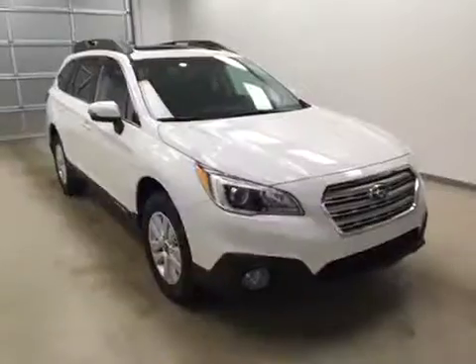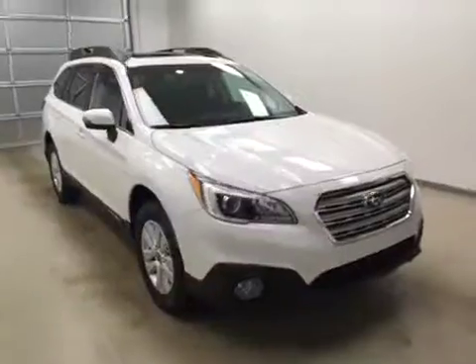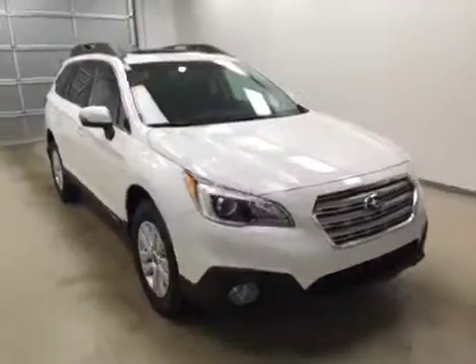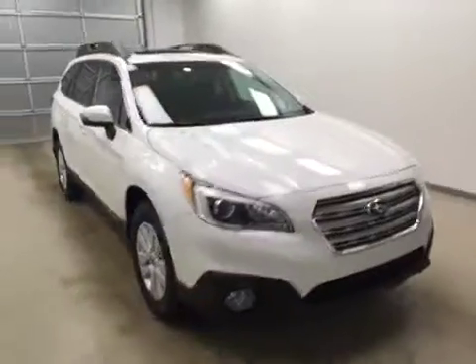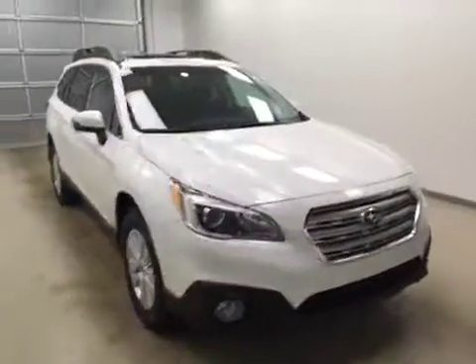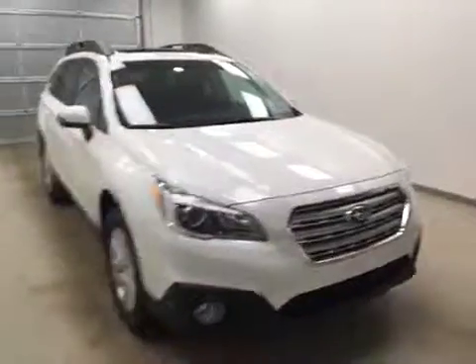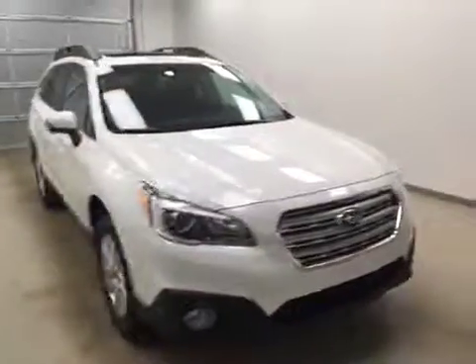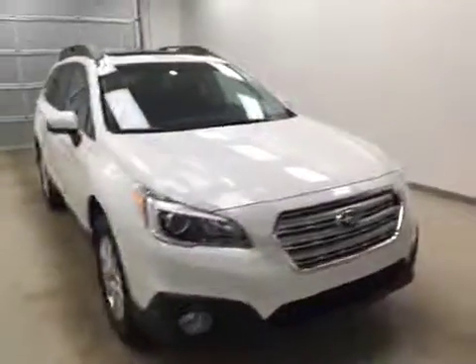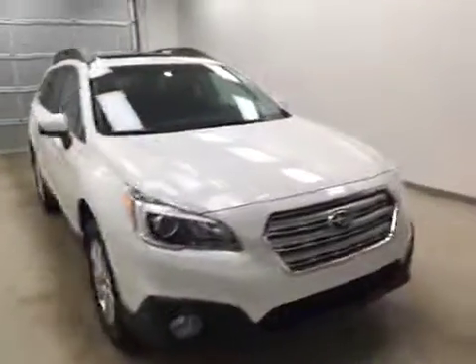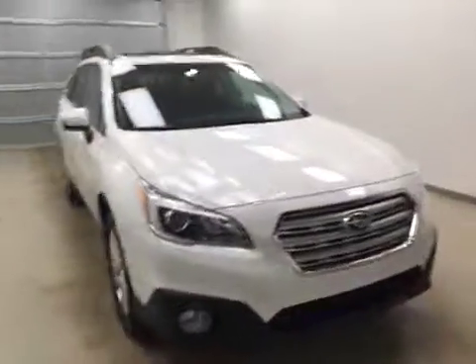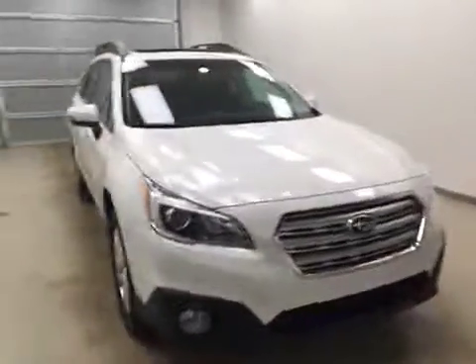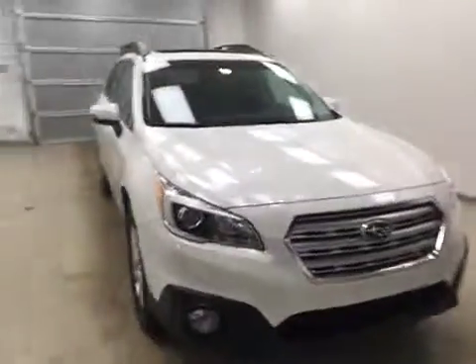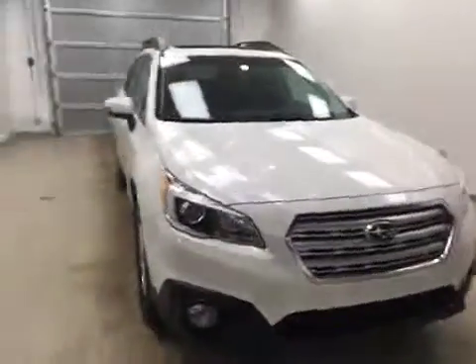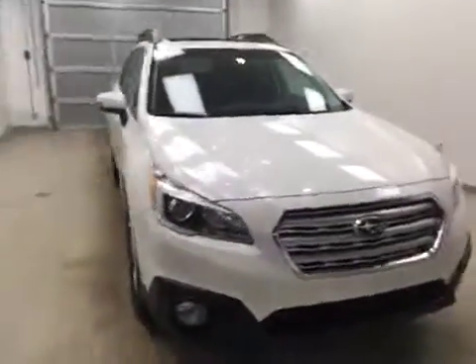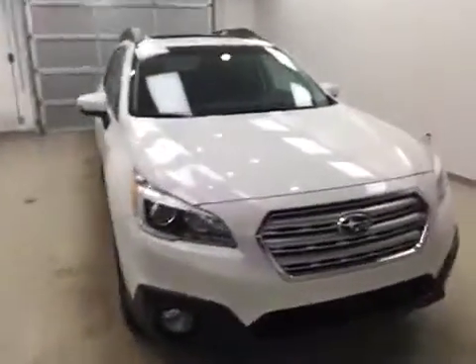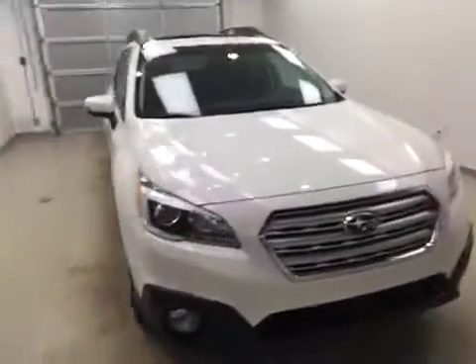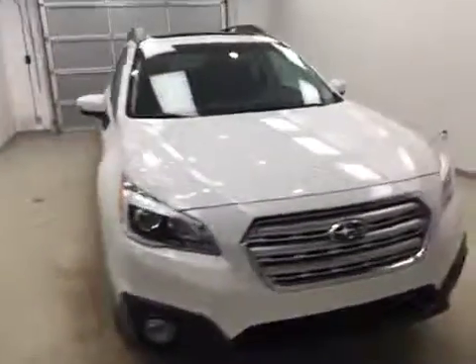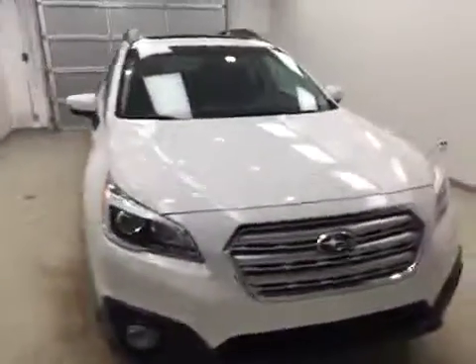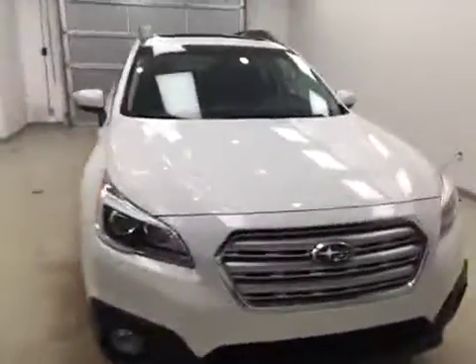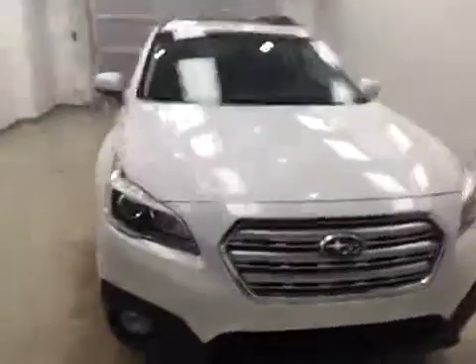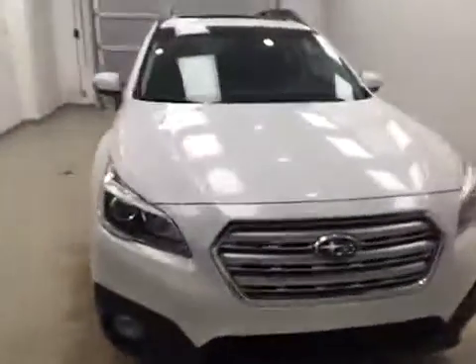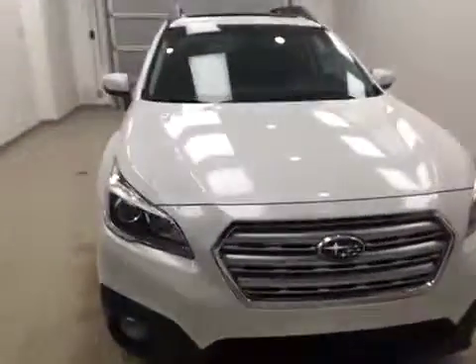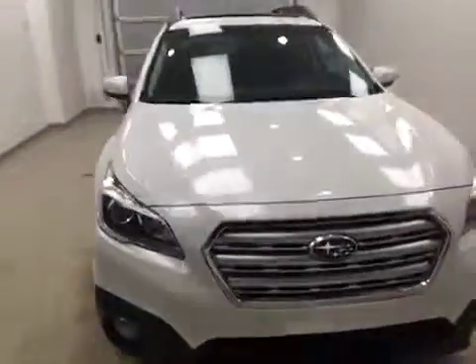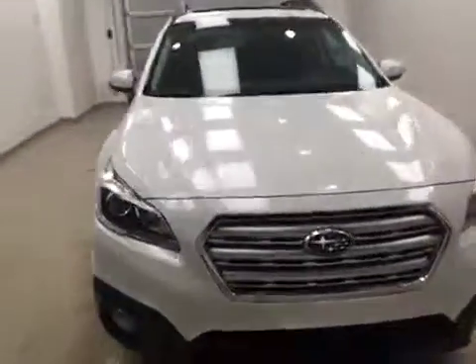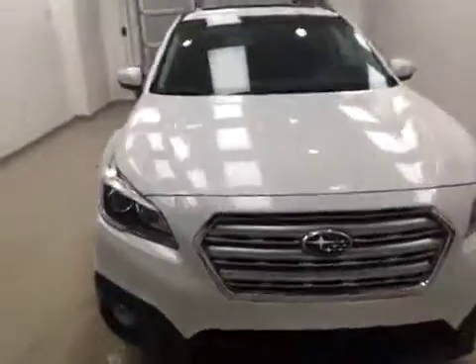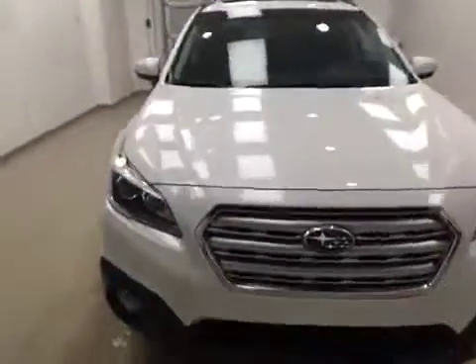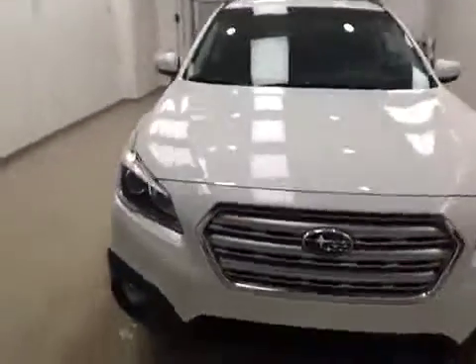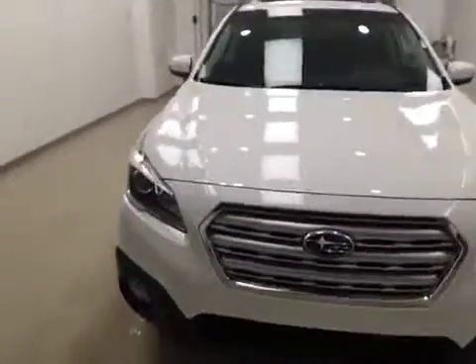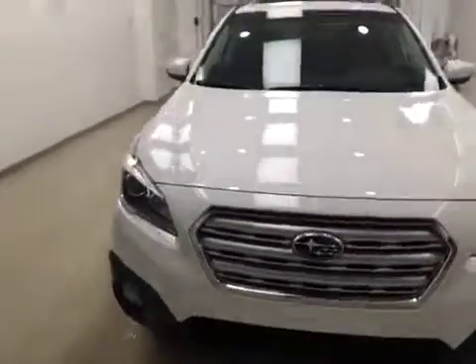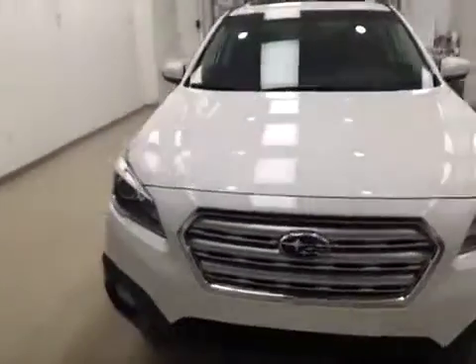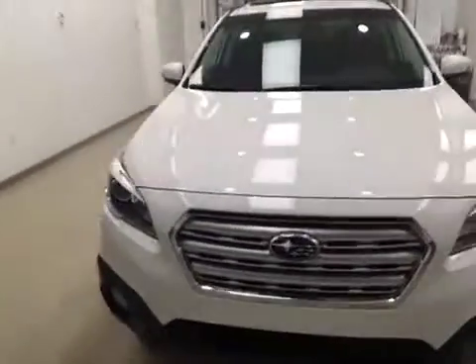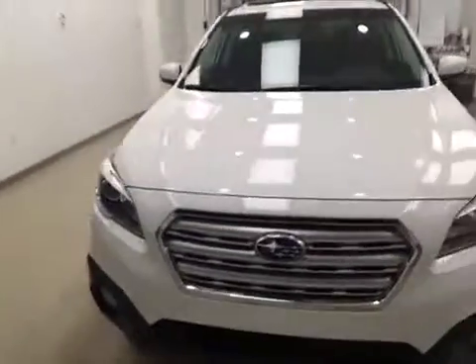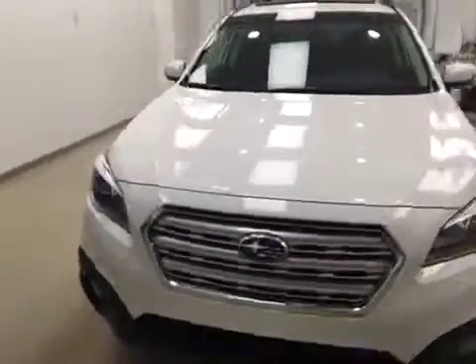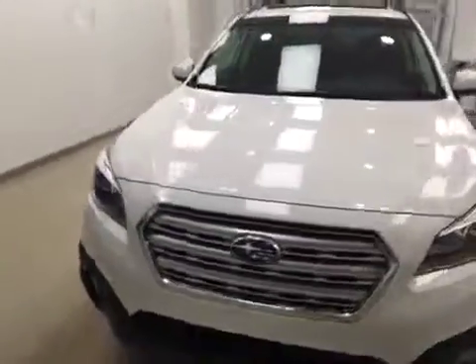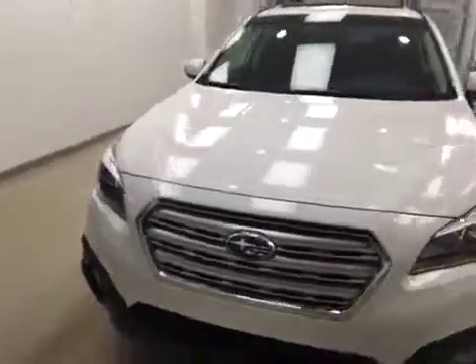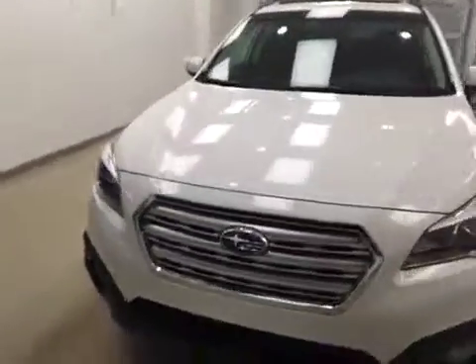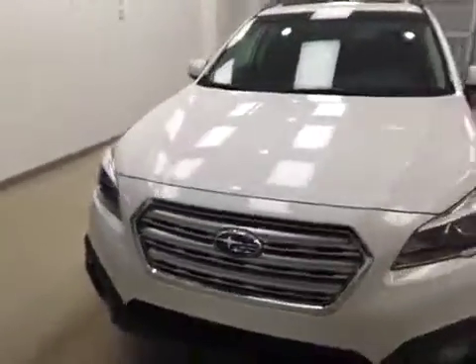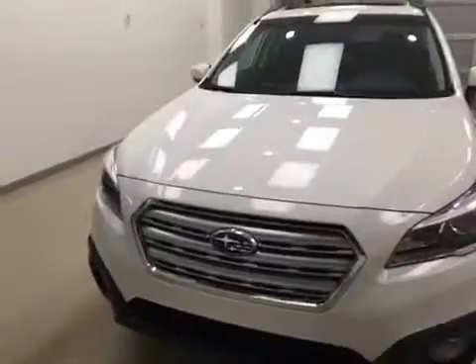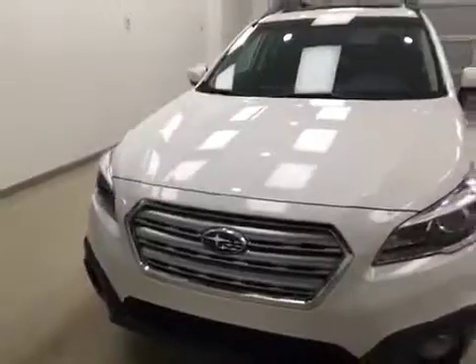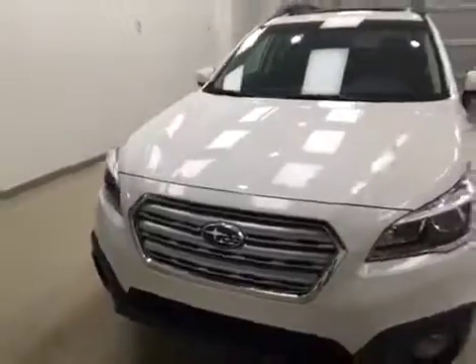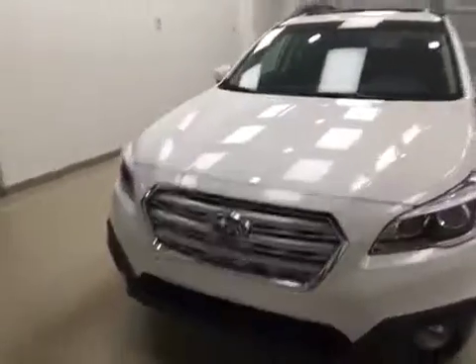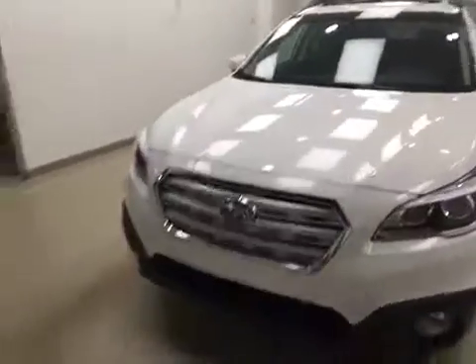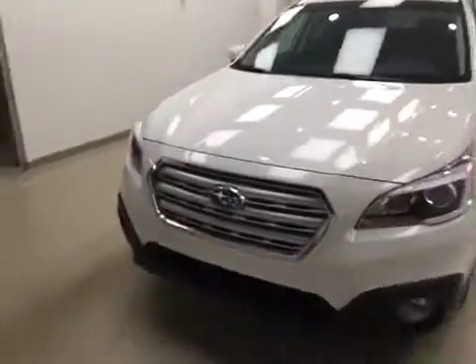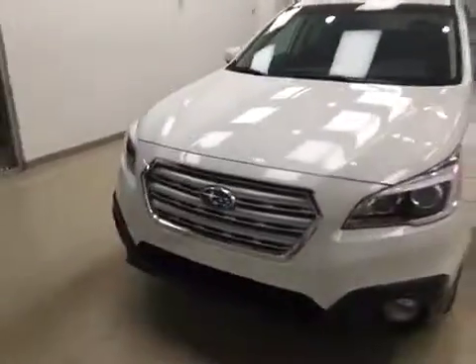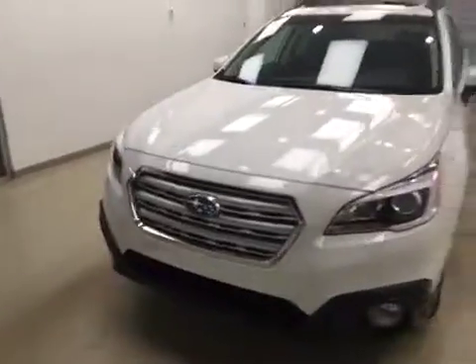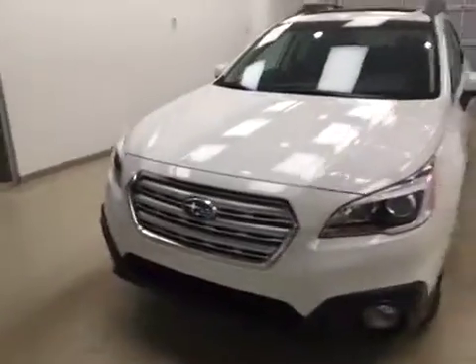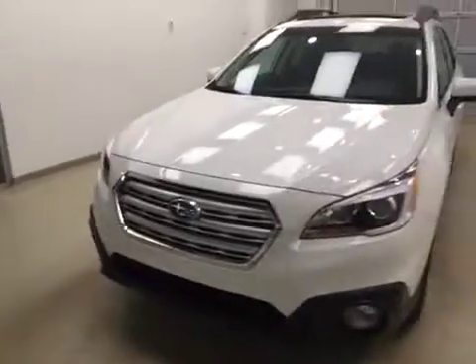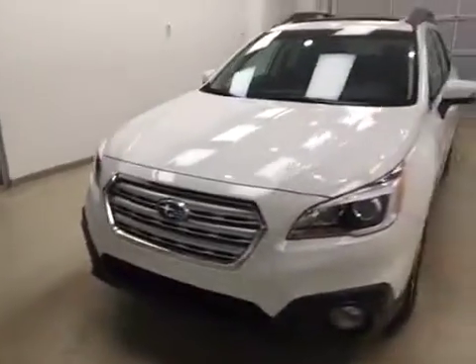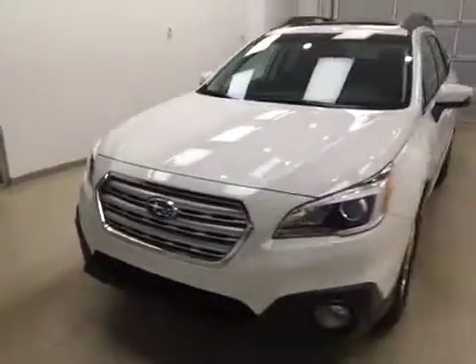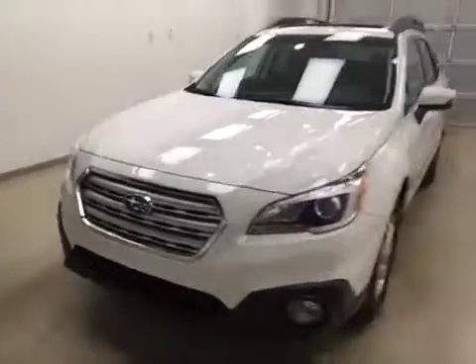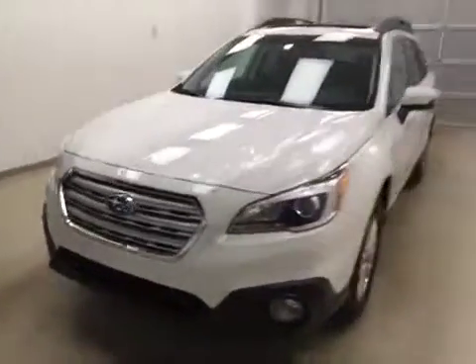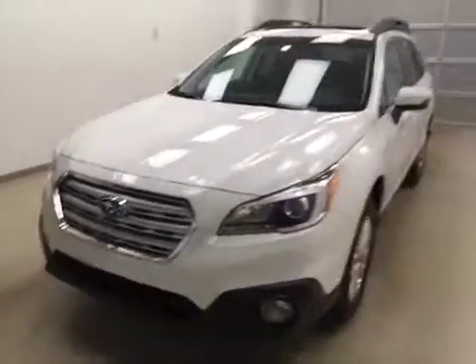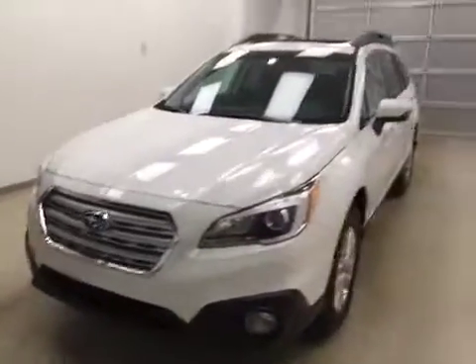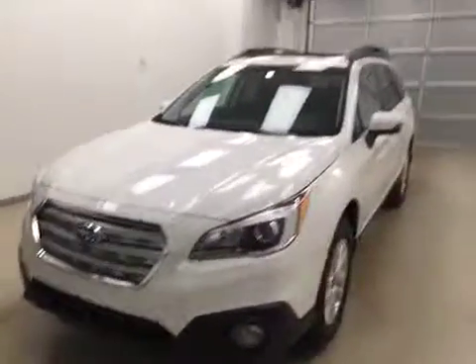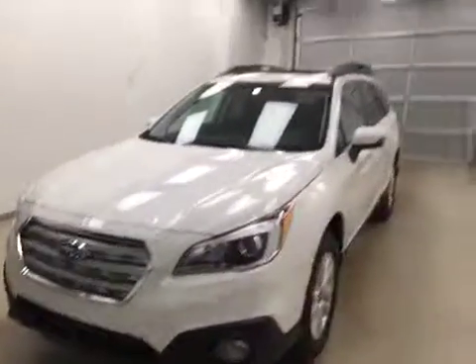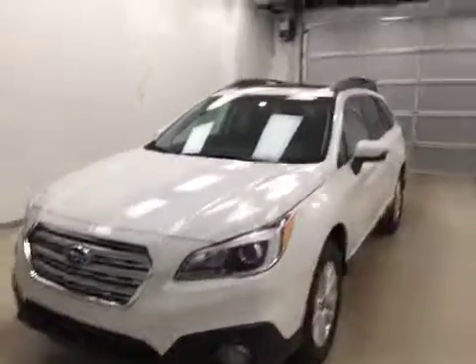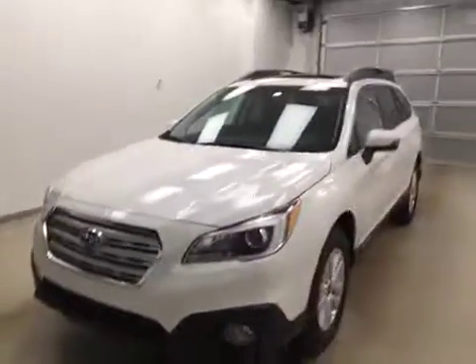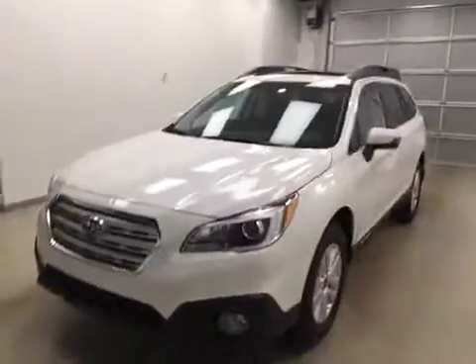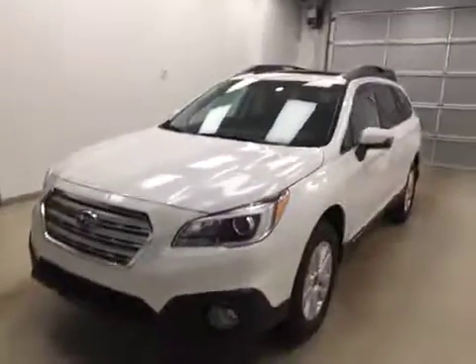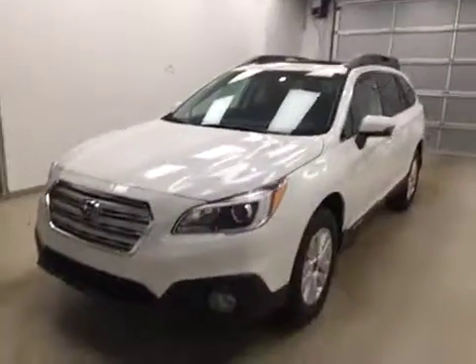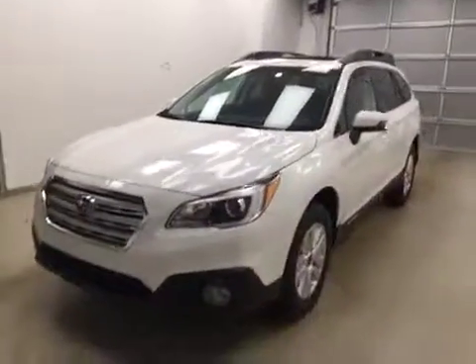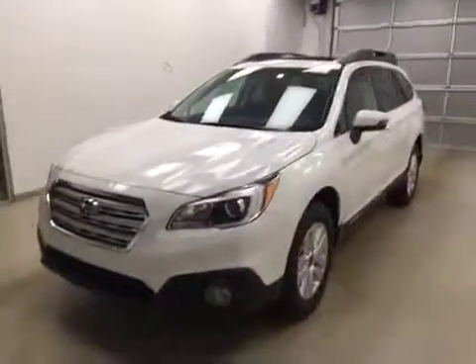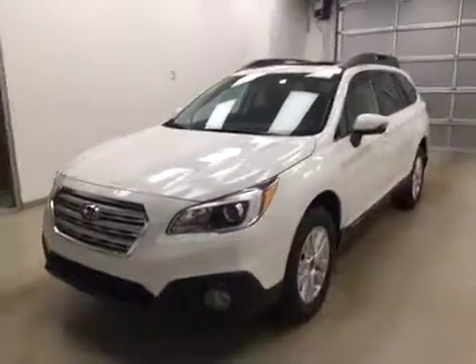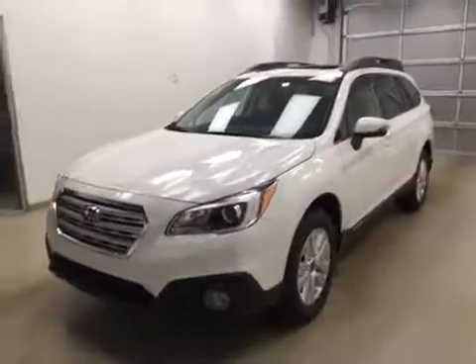Once again, this is stock number 167866 on a 2016 Subaru Outback, and our exterior color today is white.